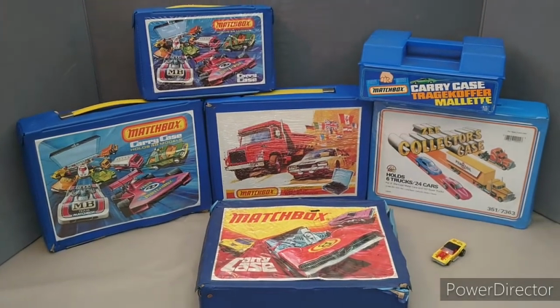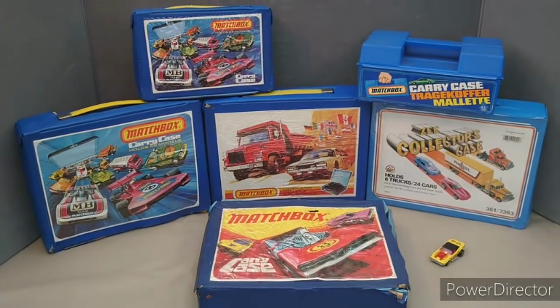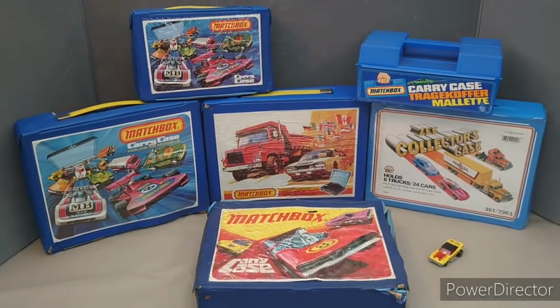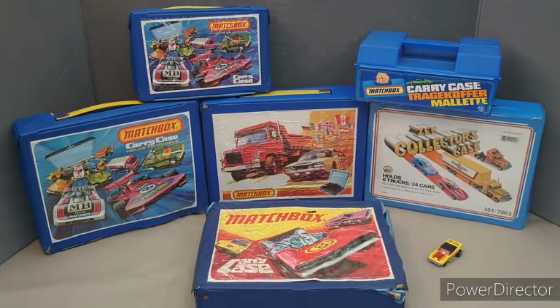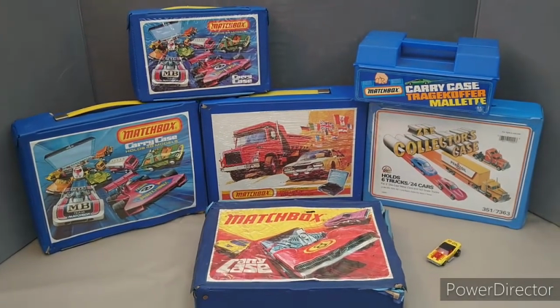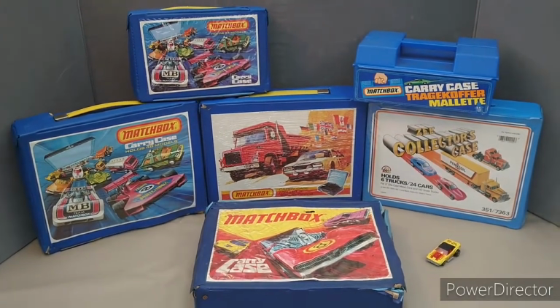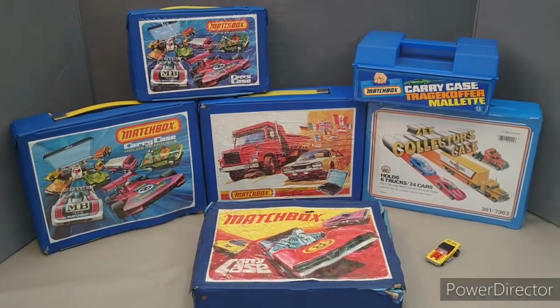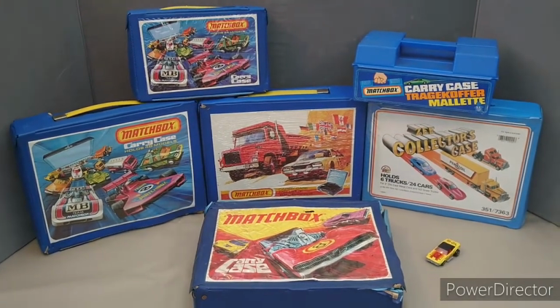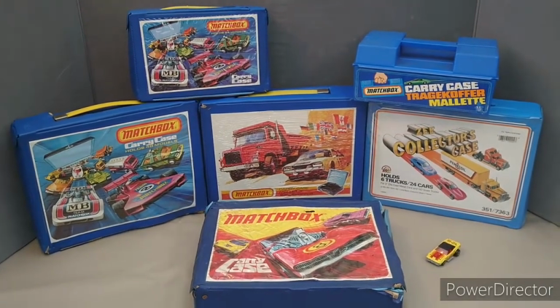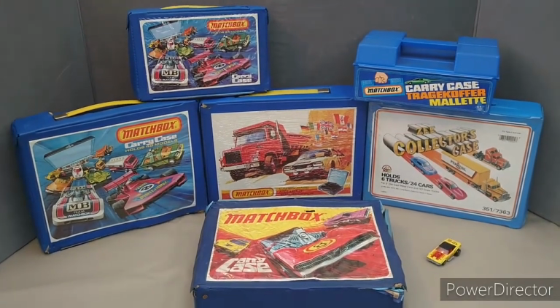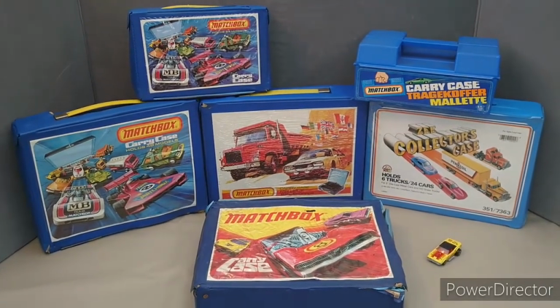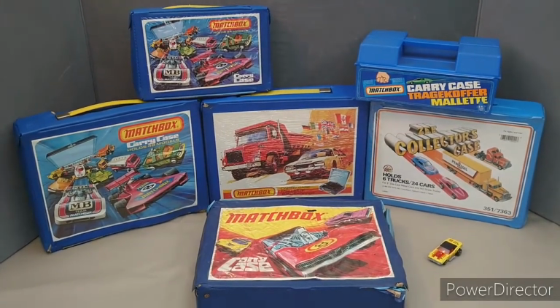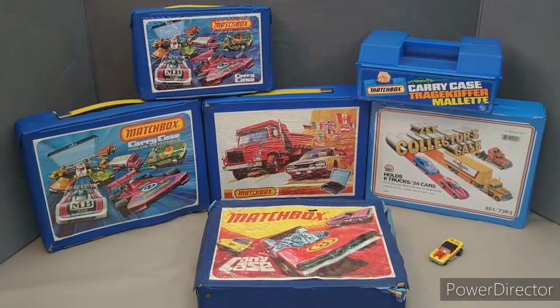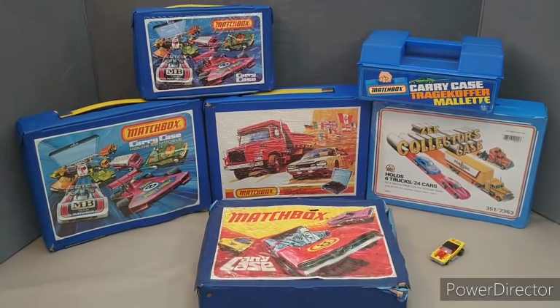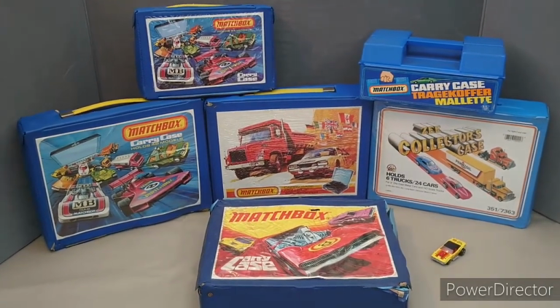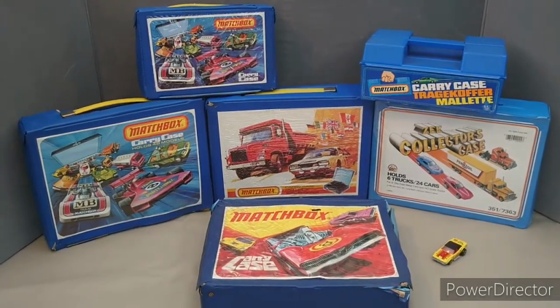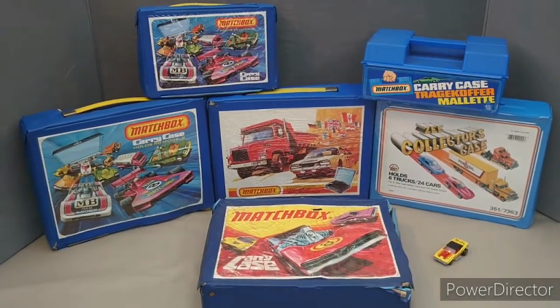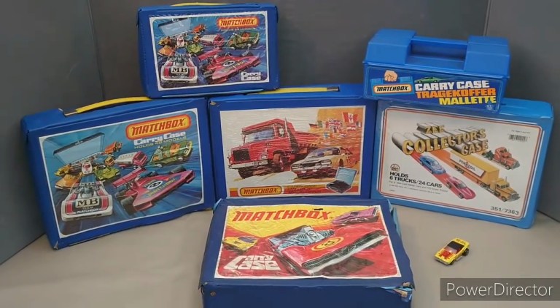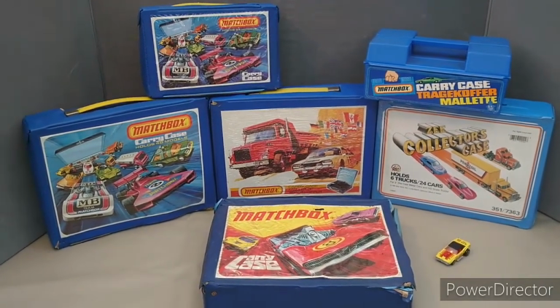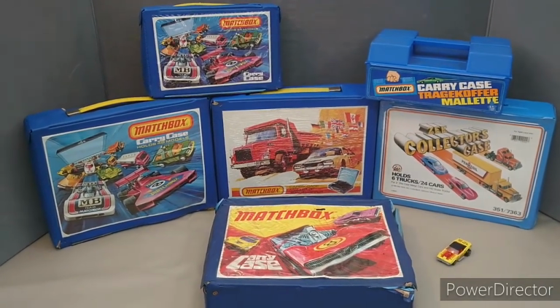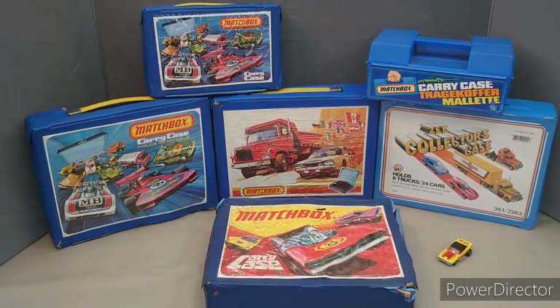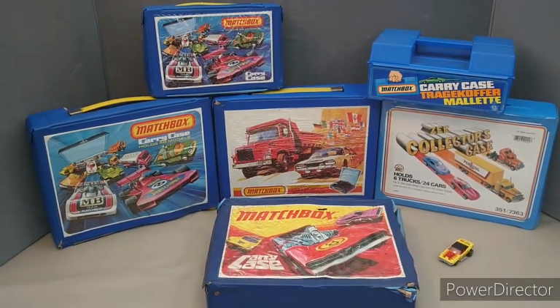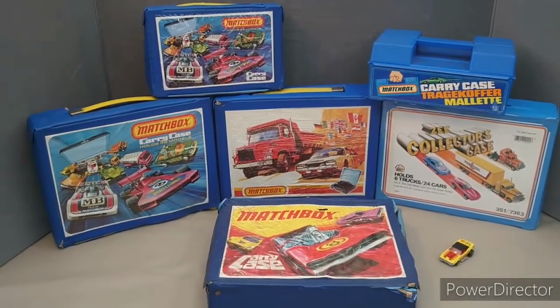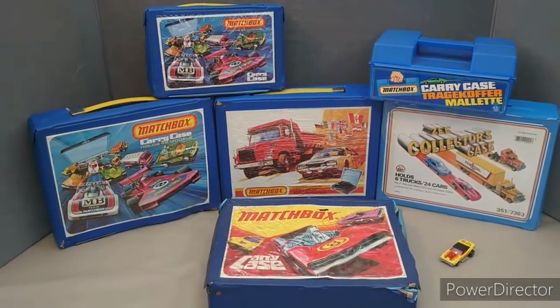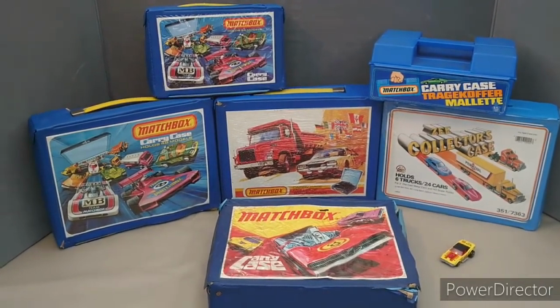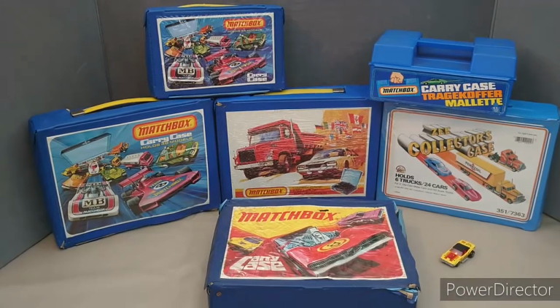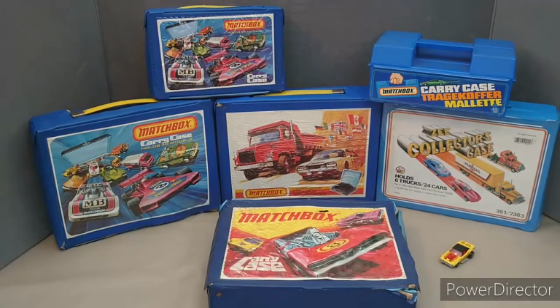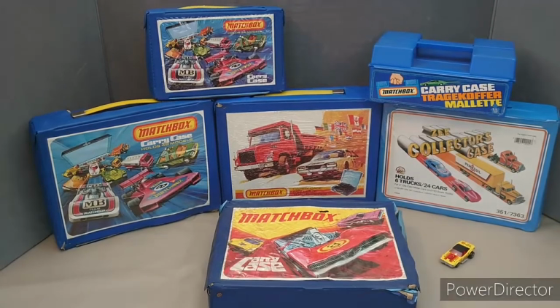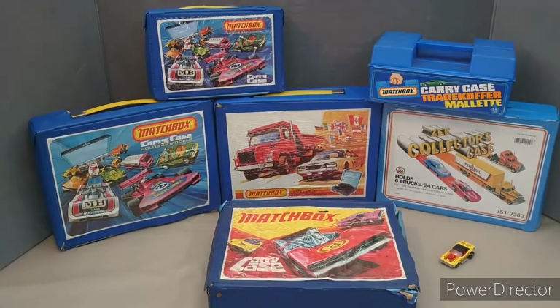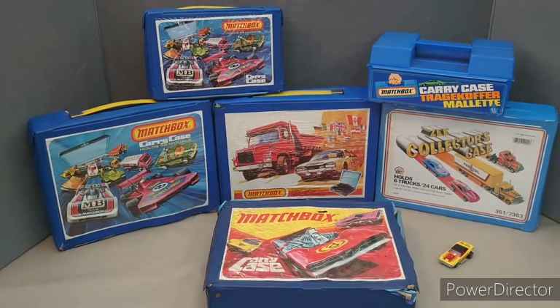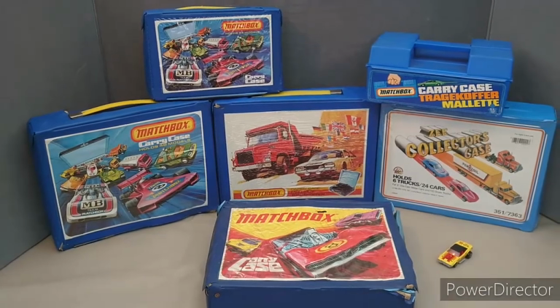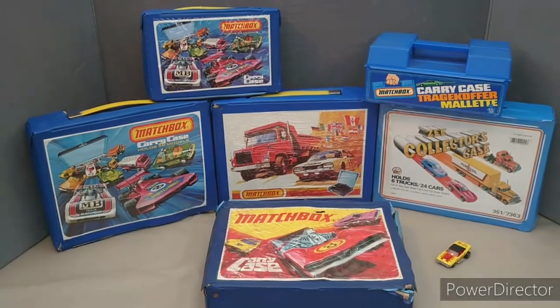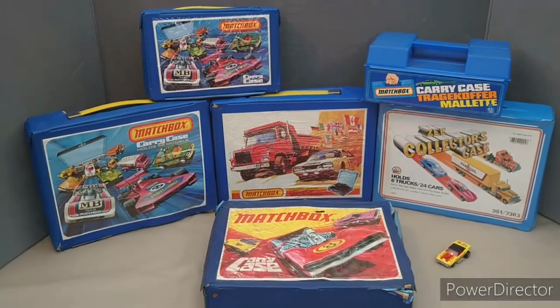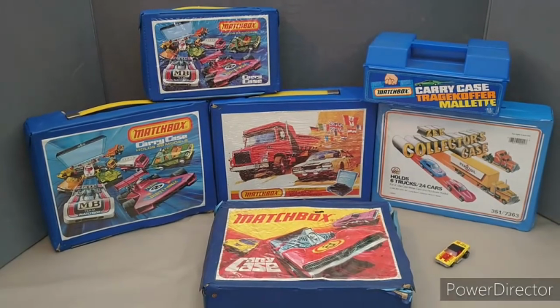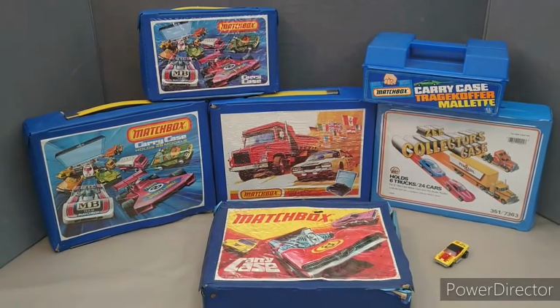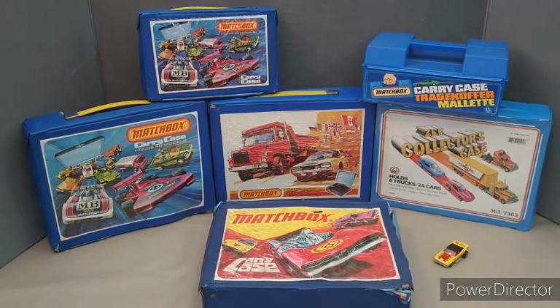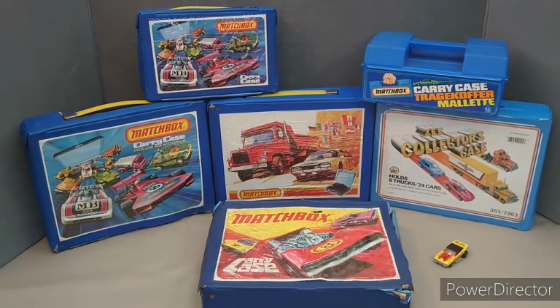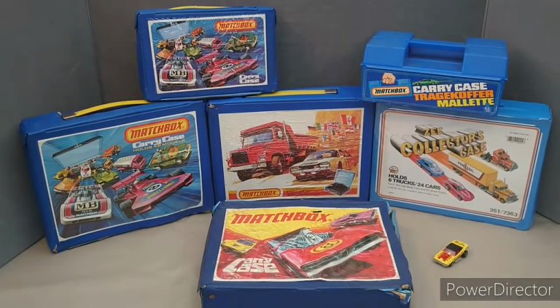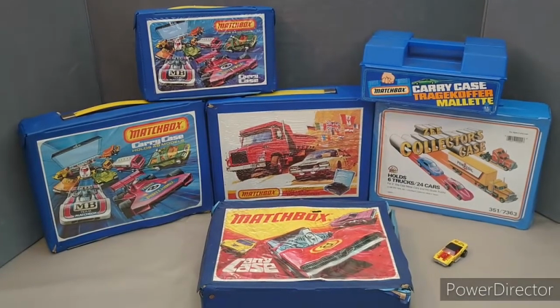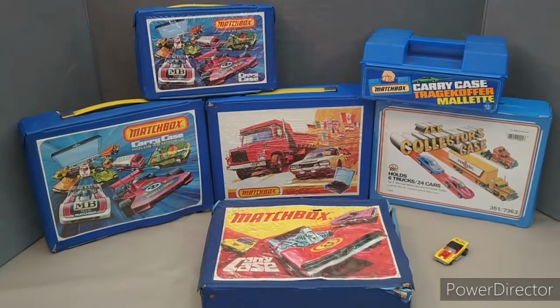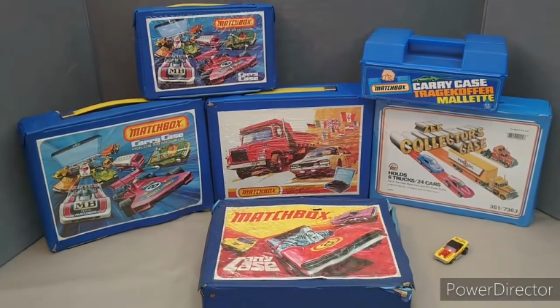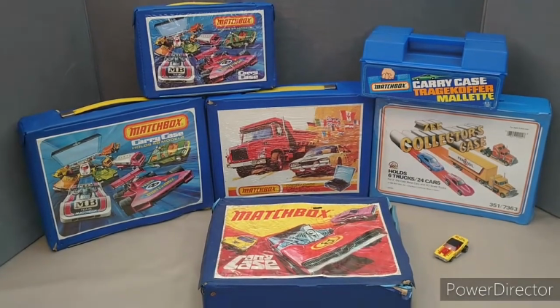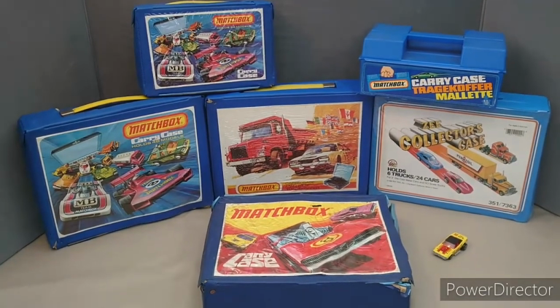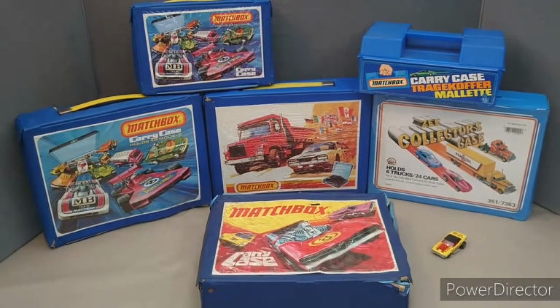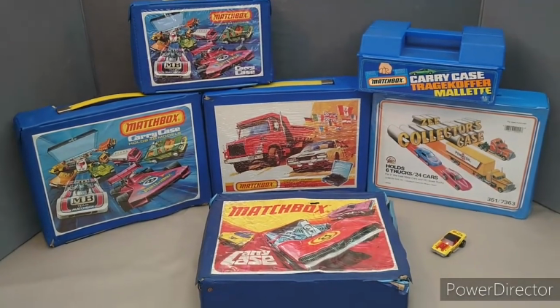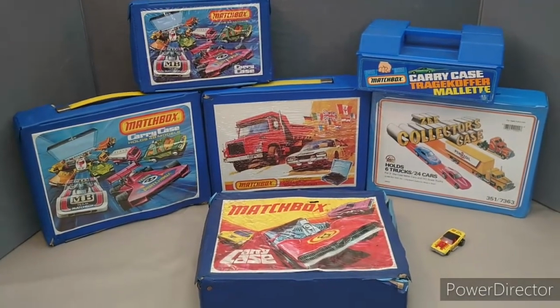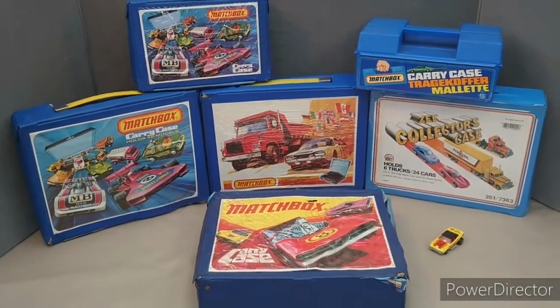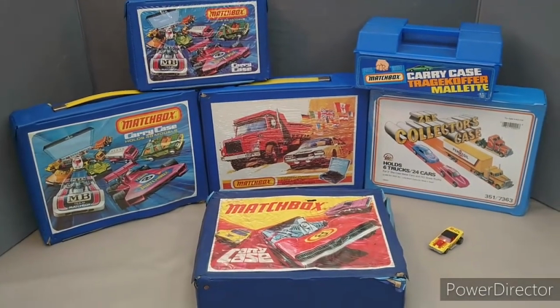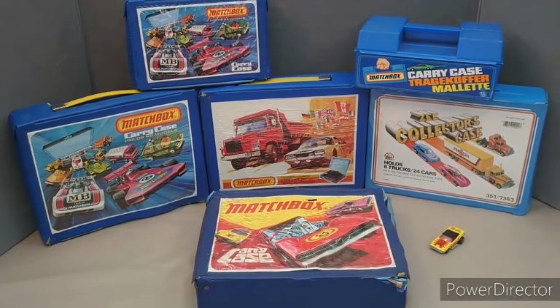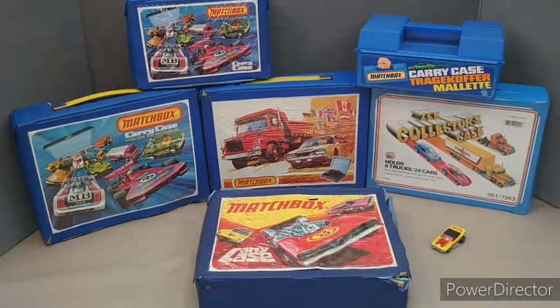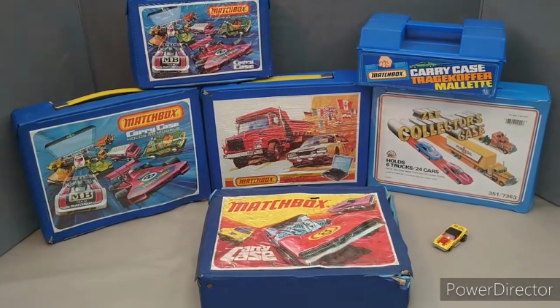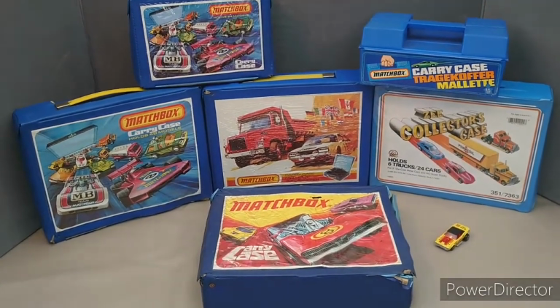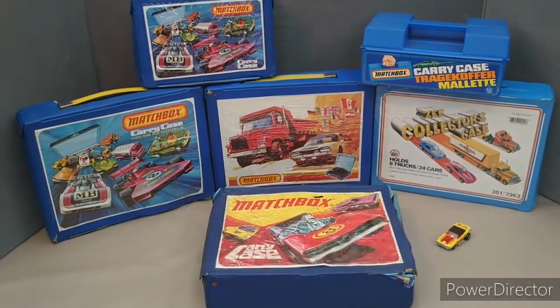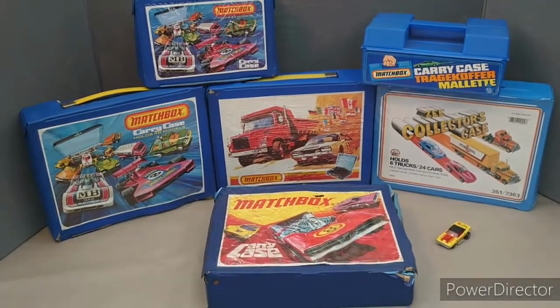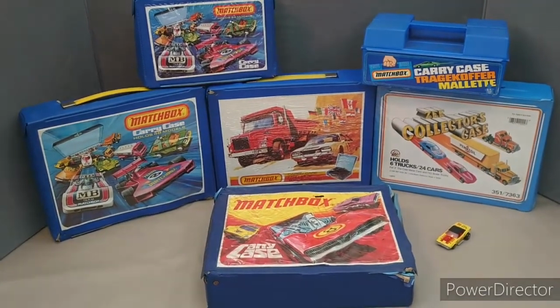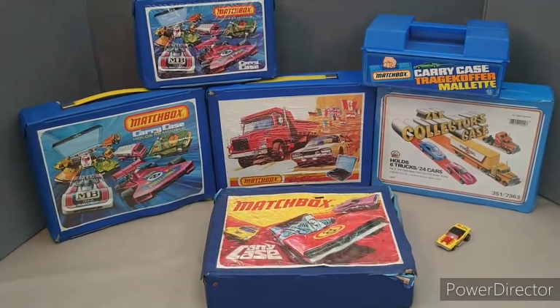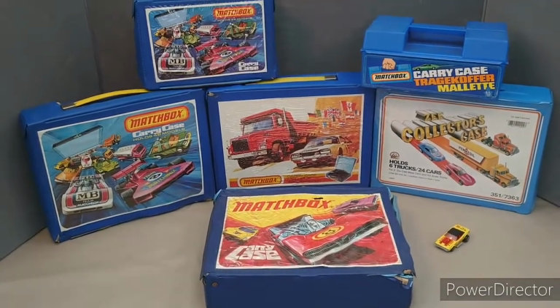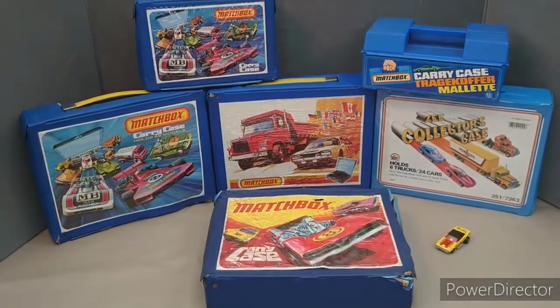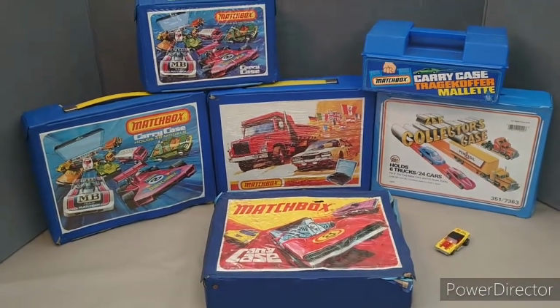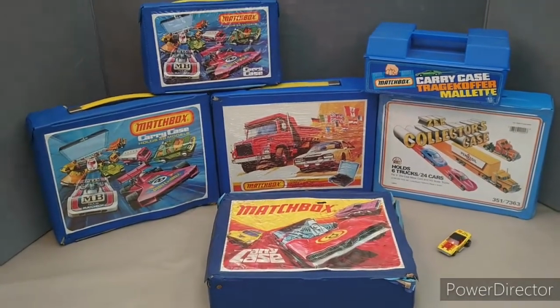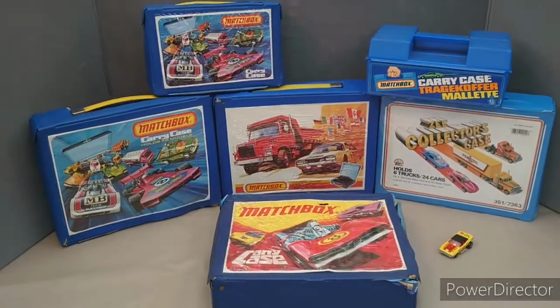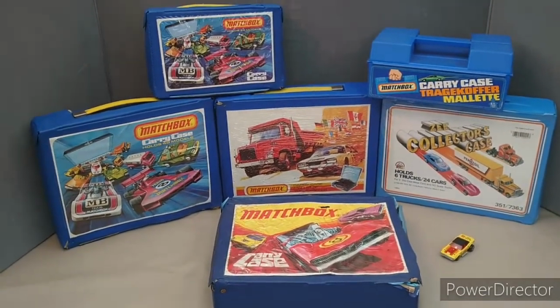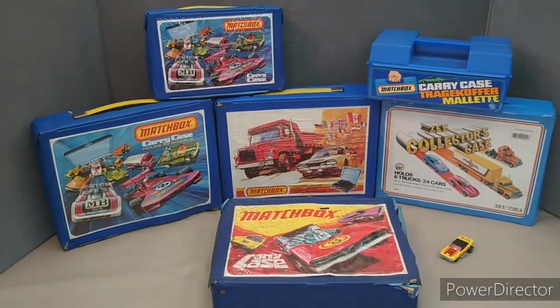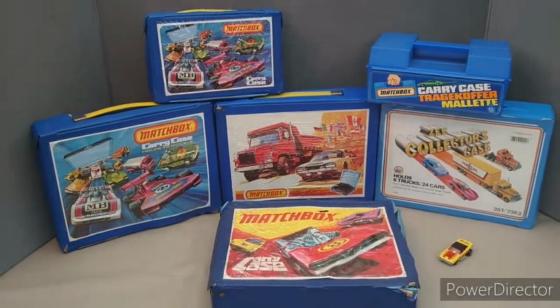Greetings Vintage Diecast fans, Sharky here and welcome back to Sharky's Garage.